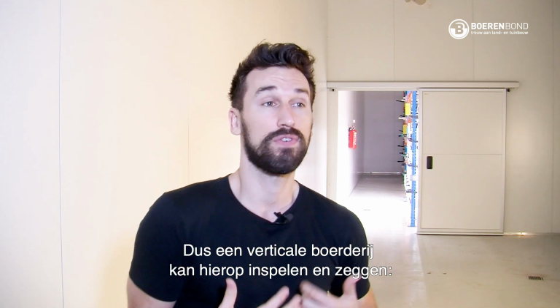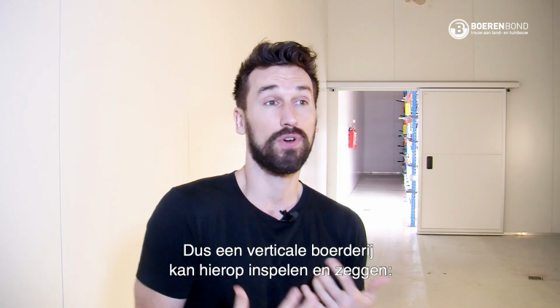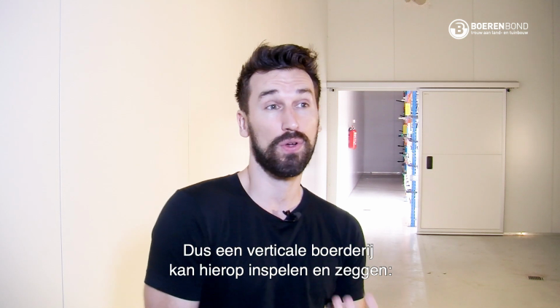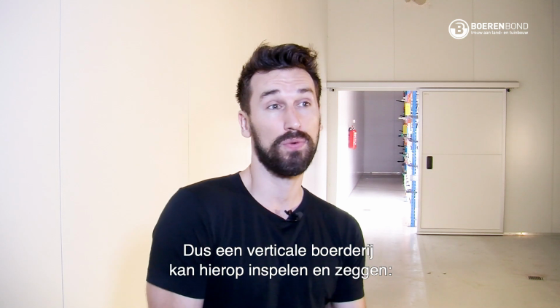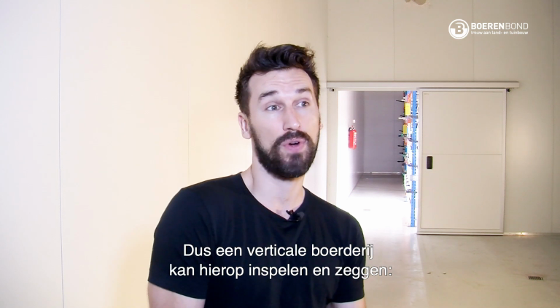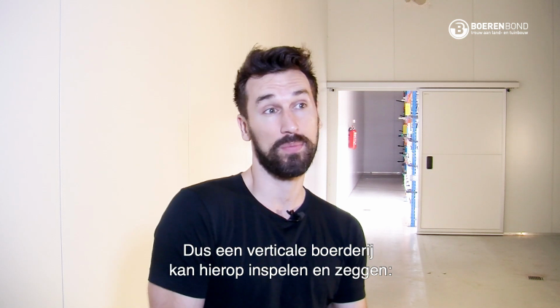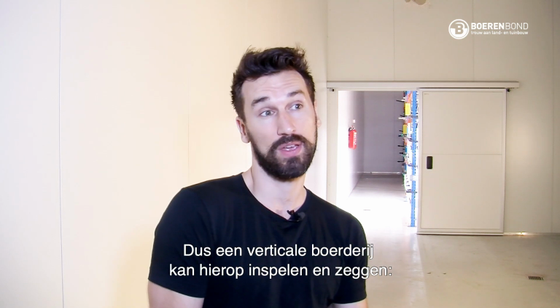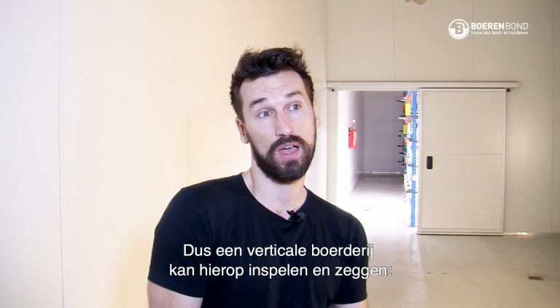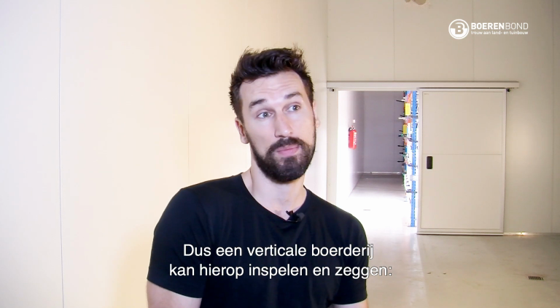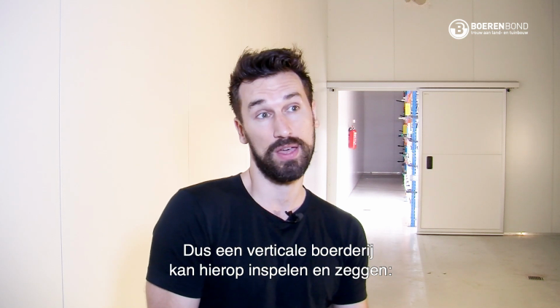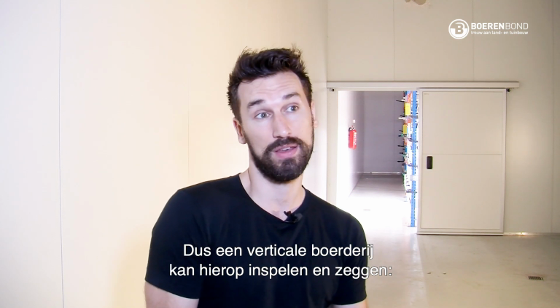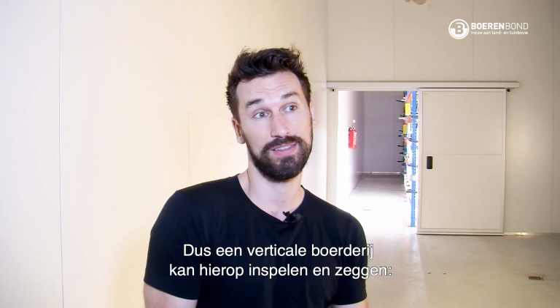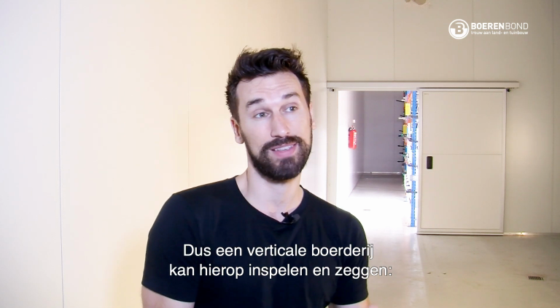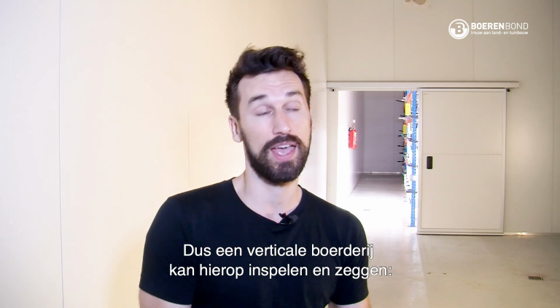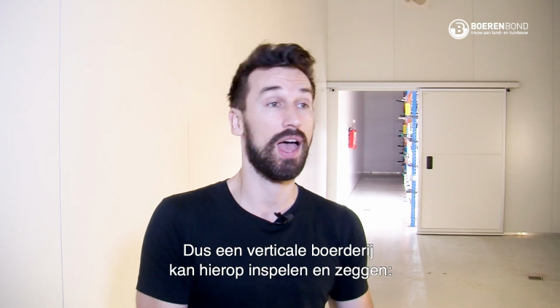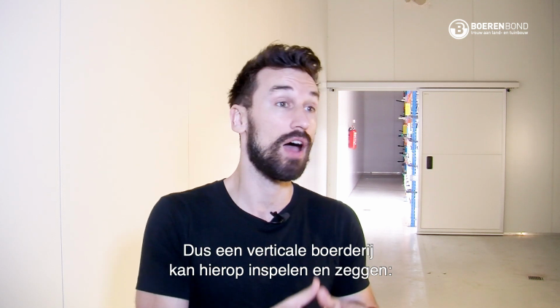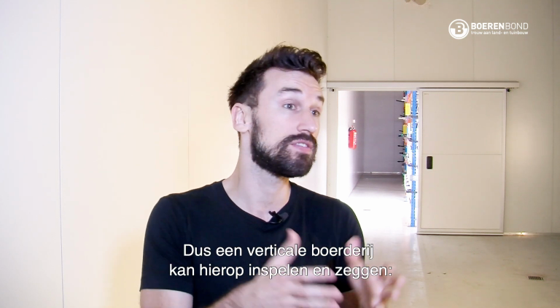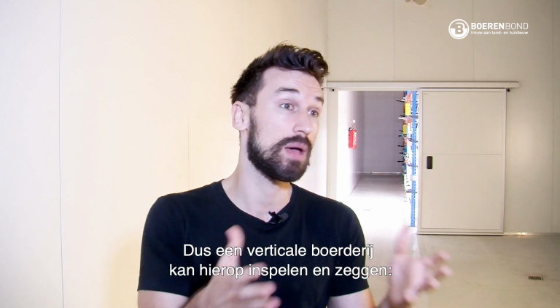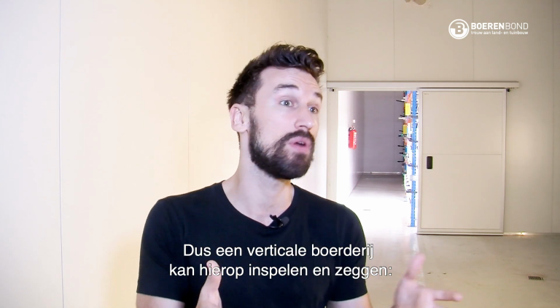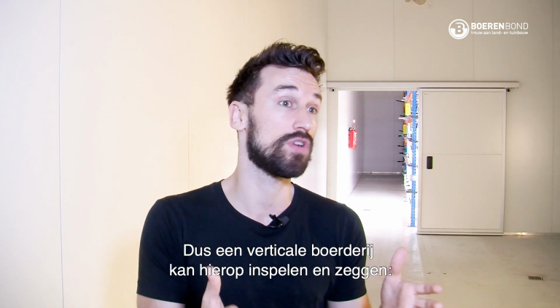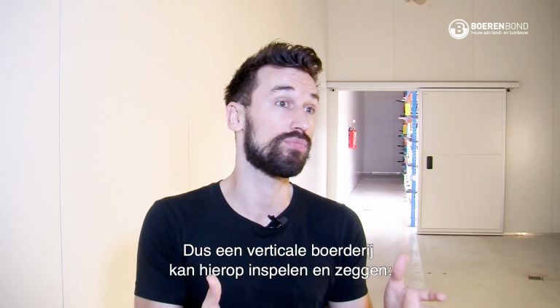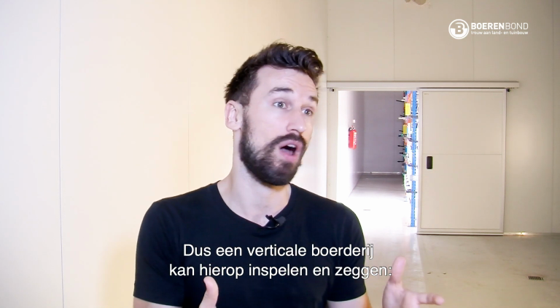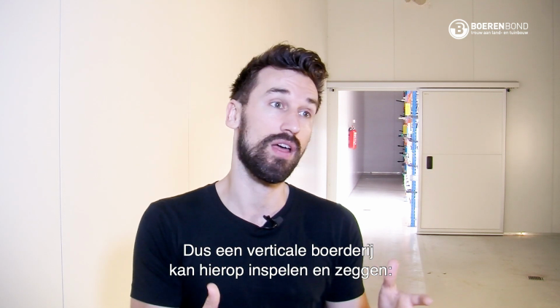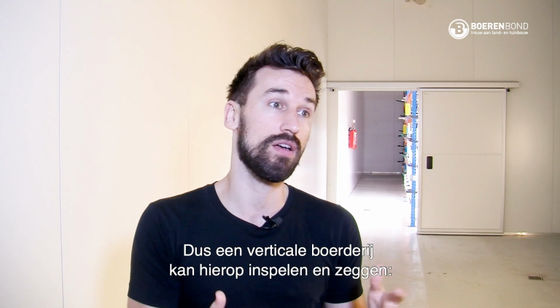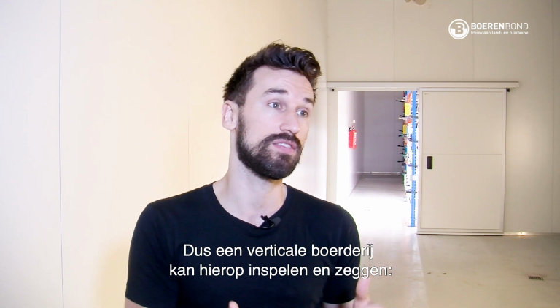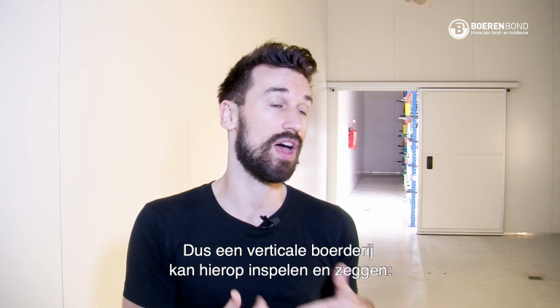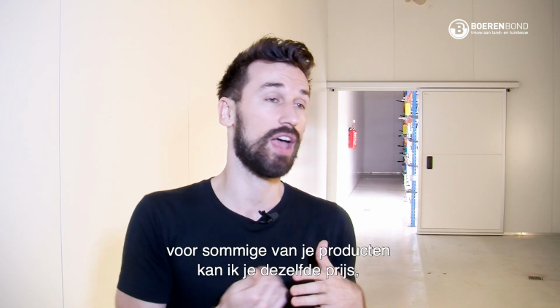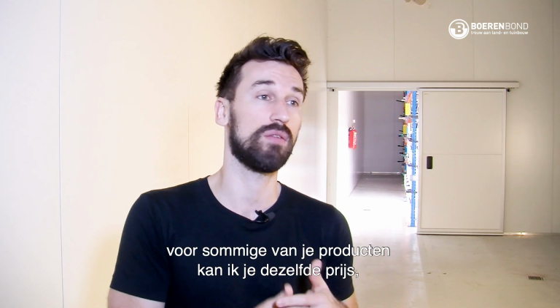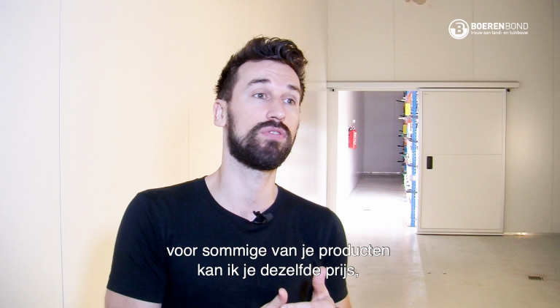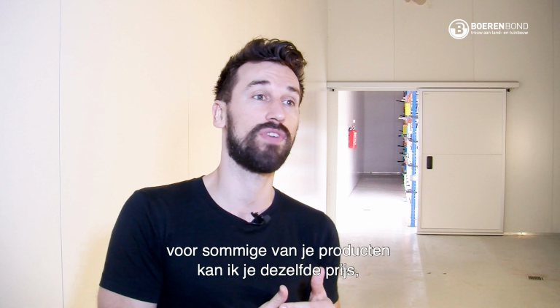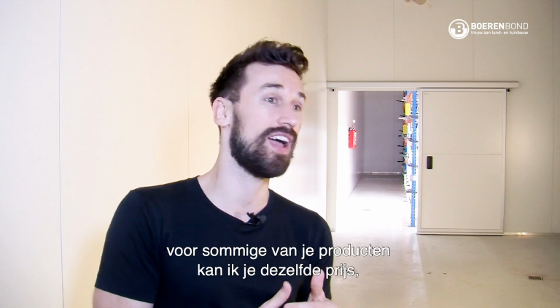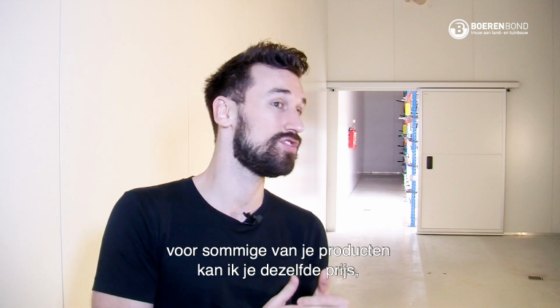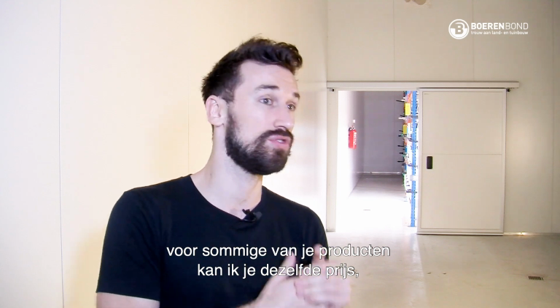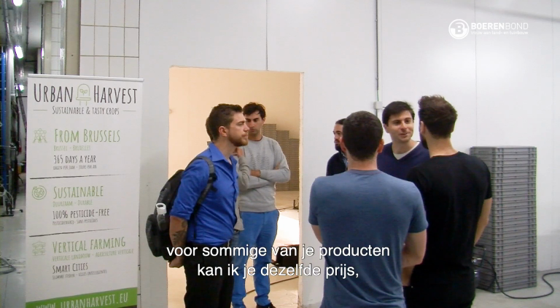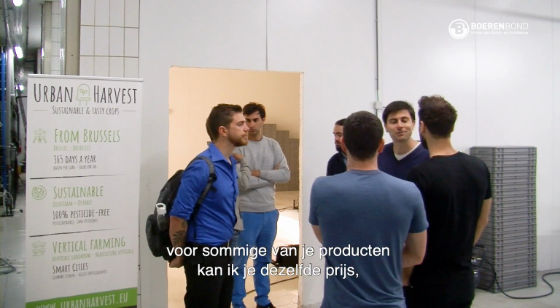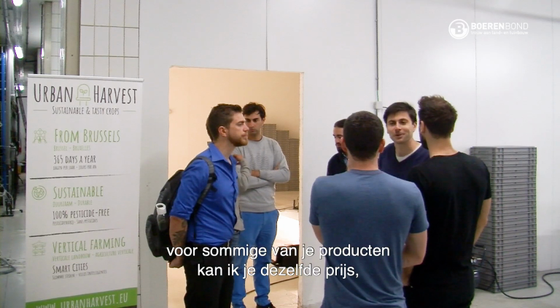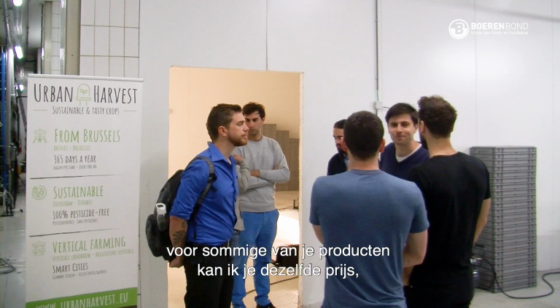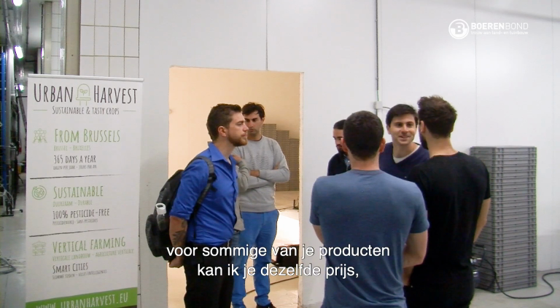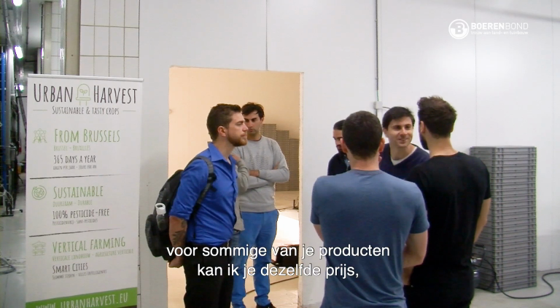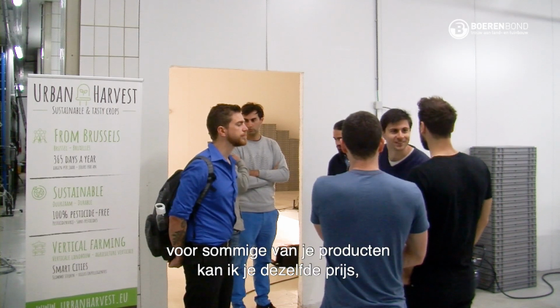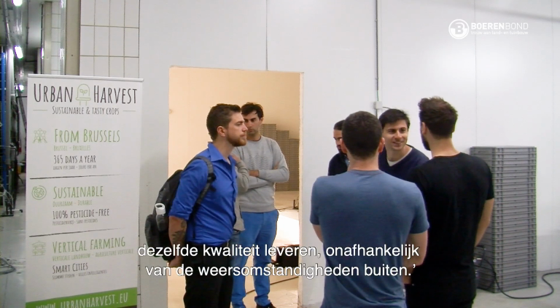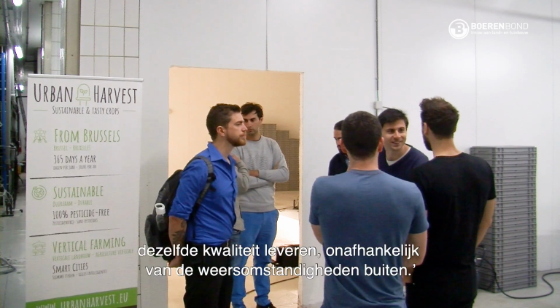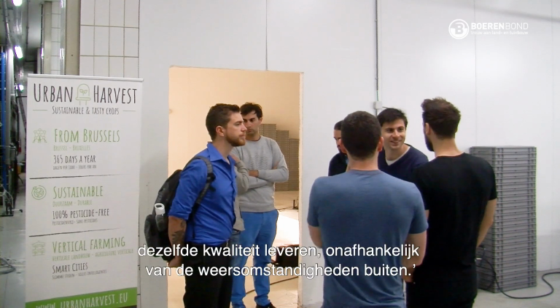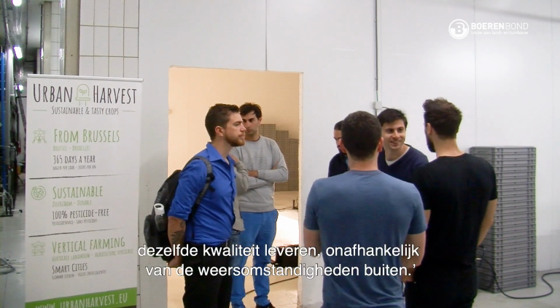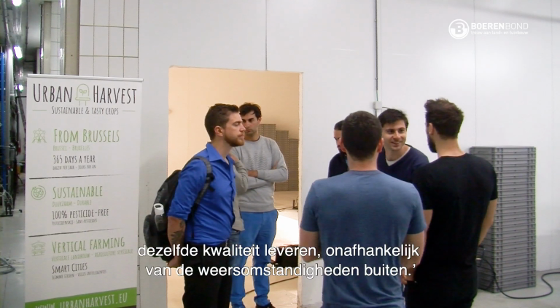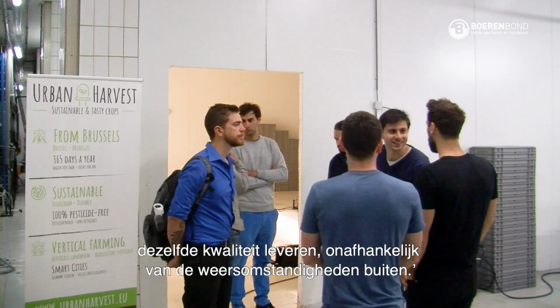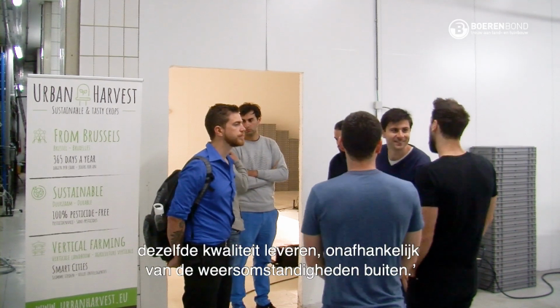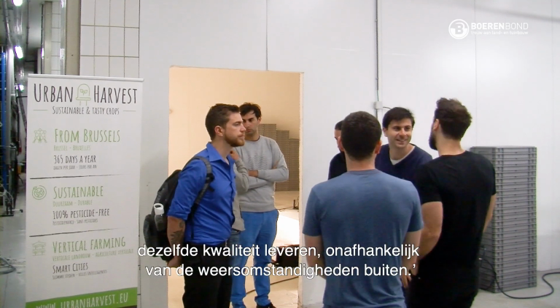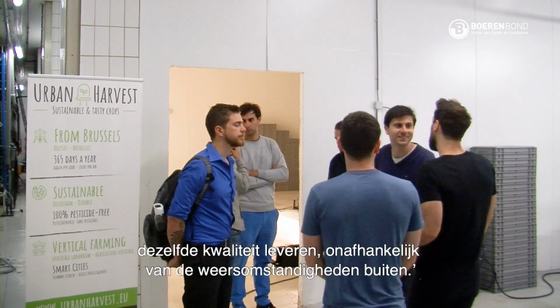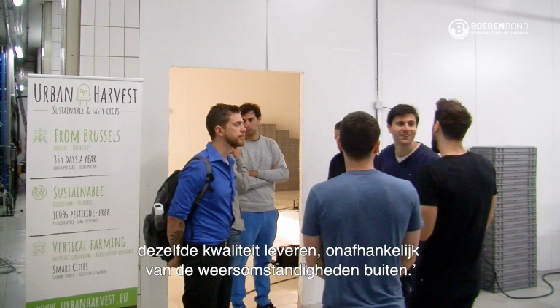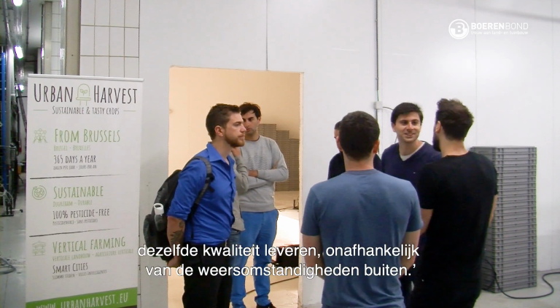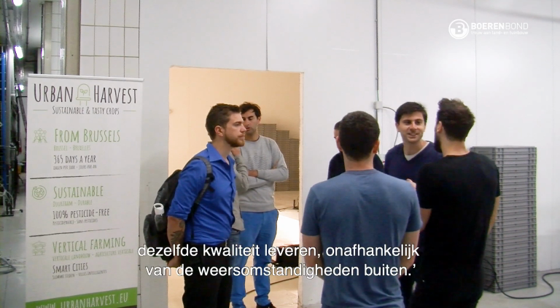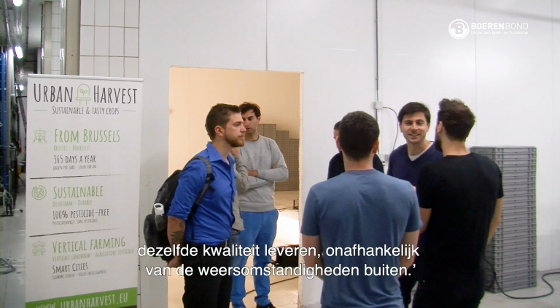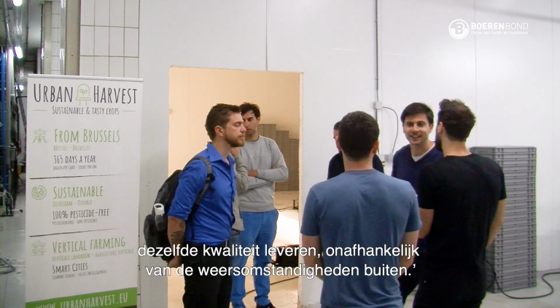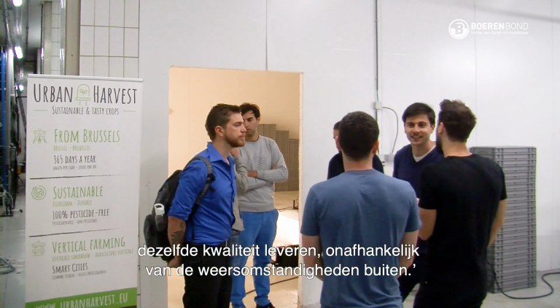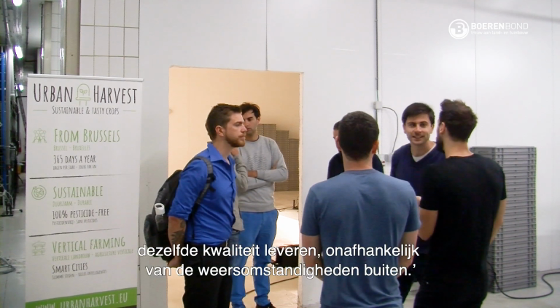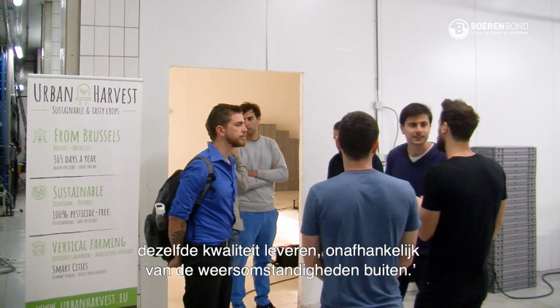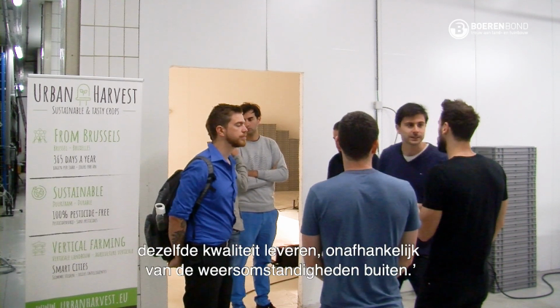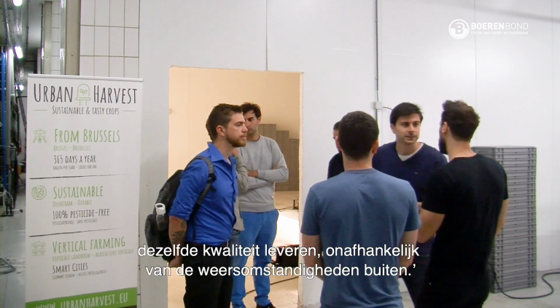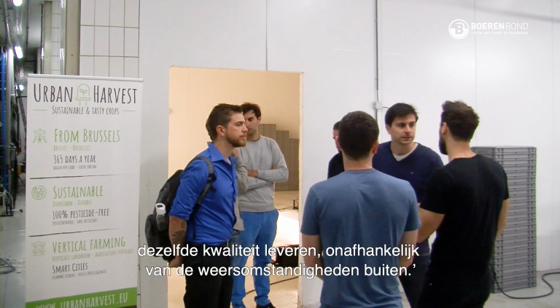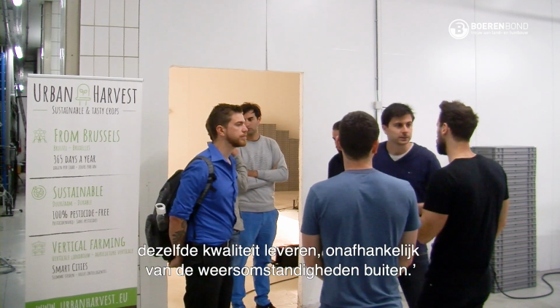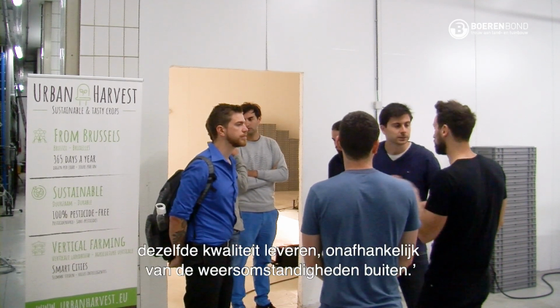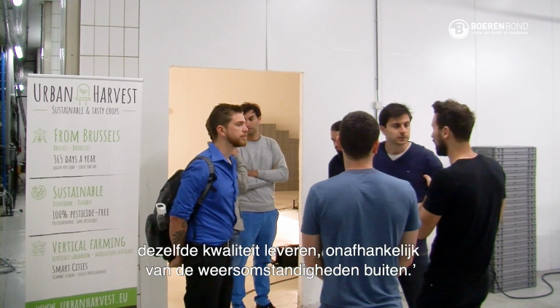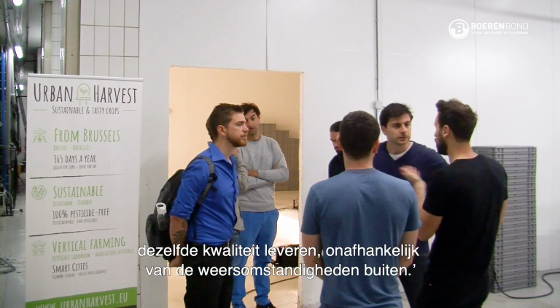If a vertical farm can come in and say: some of your products I can provide you the same price and the same quality no matter what the weather is outside — that's a strong value proposition.